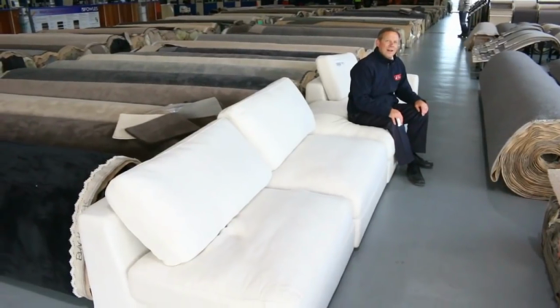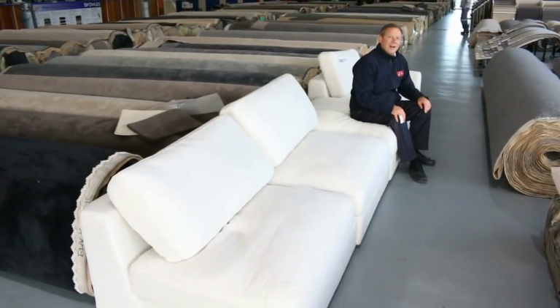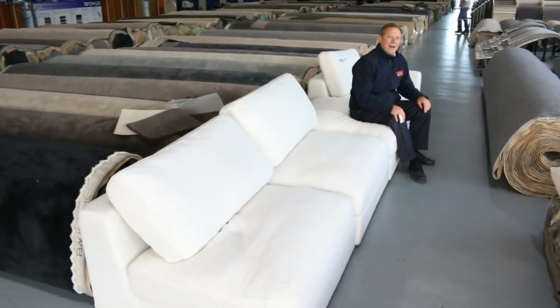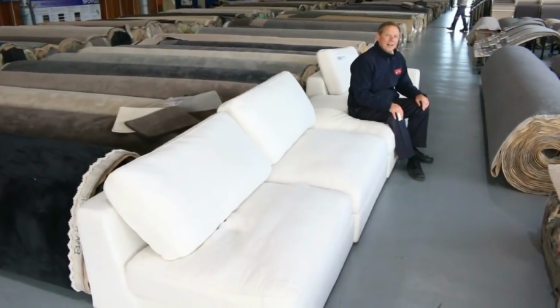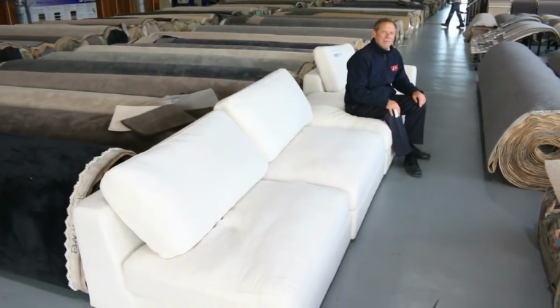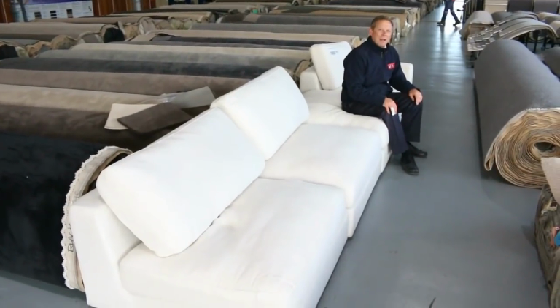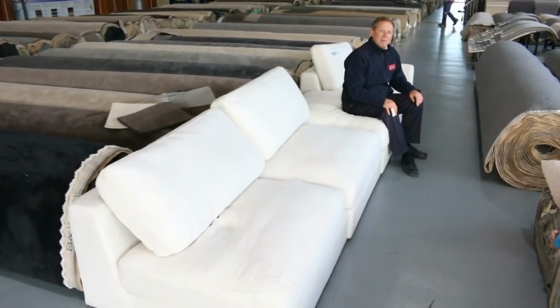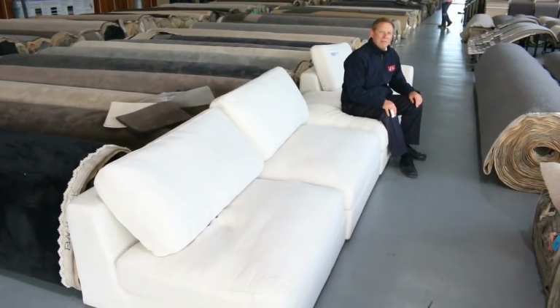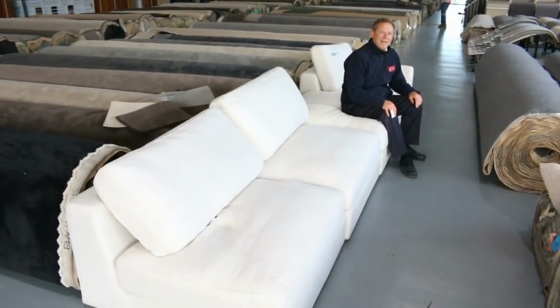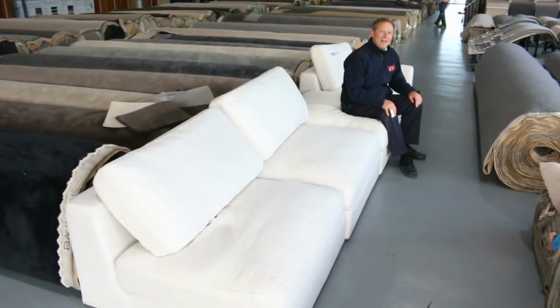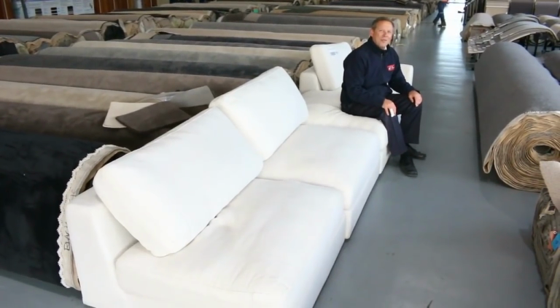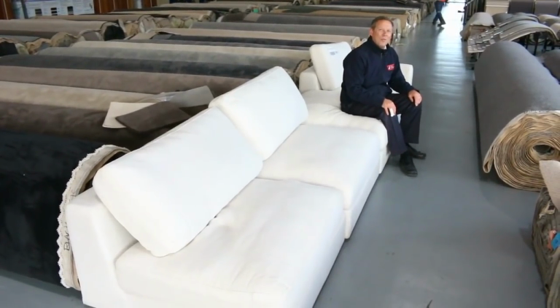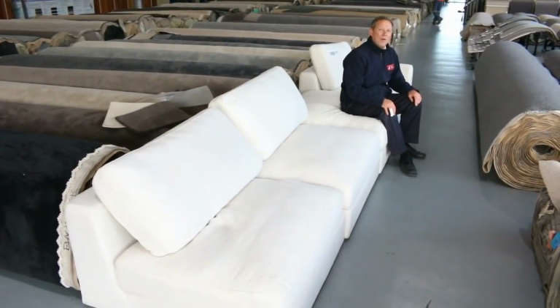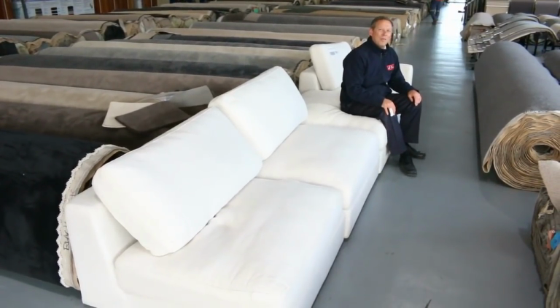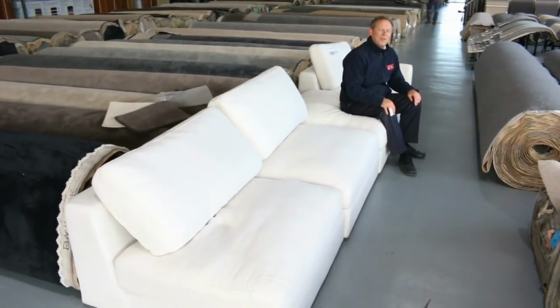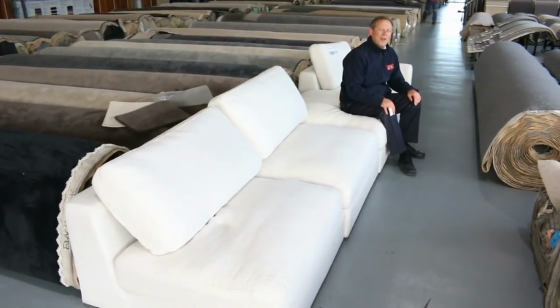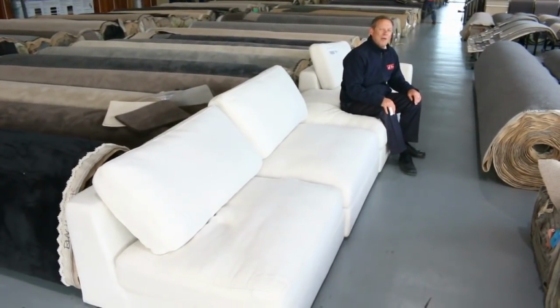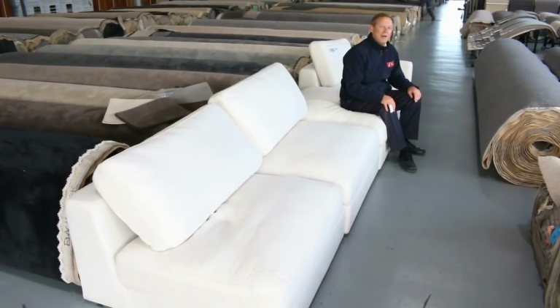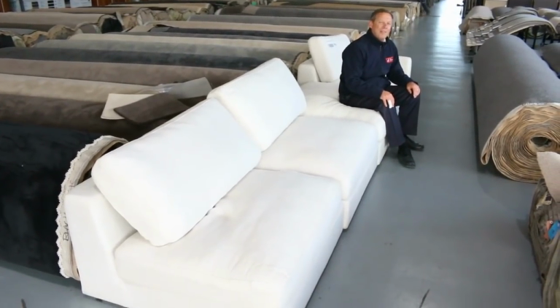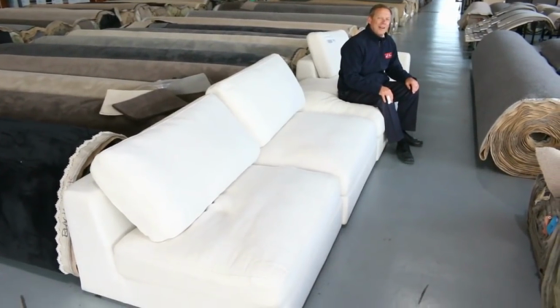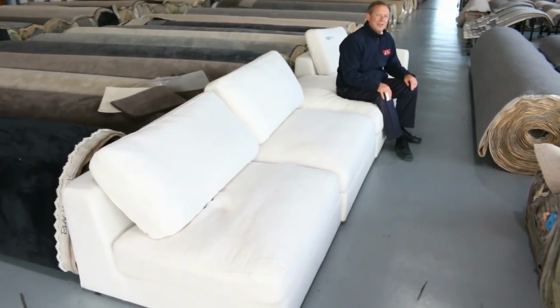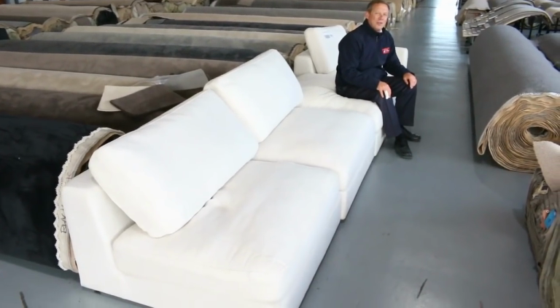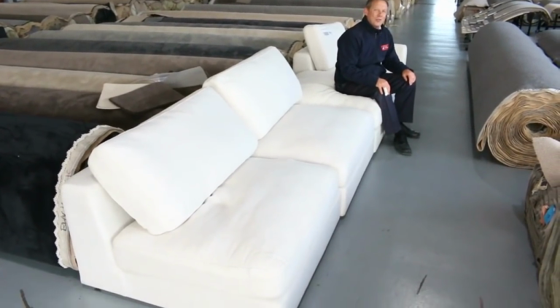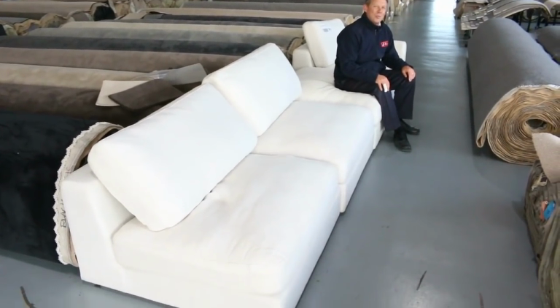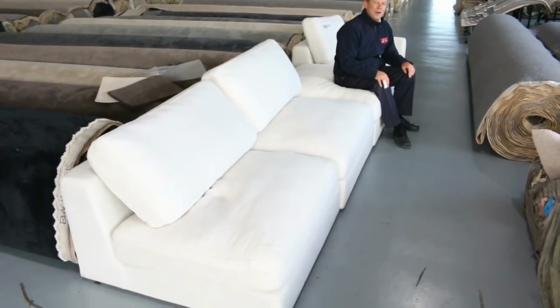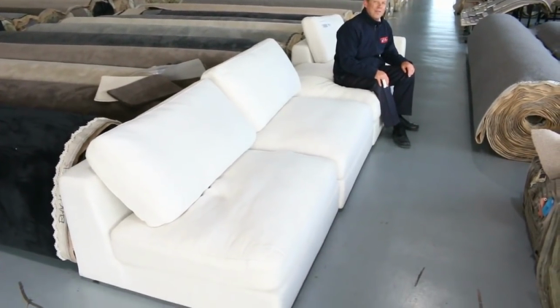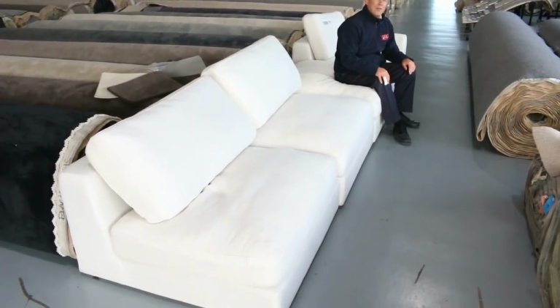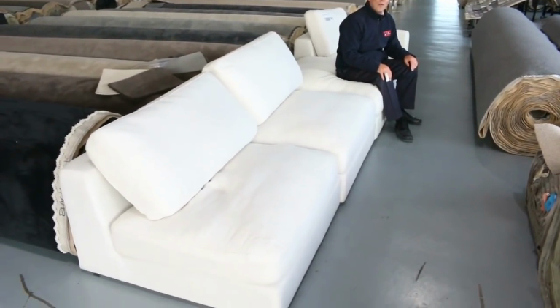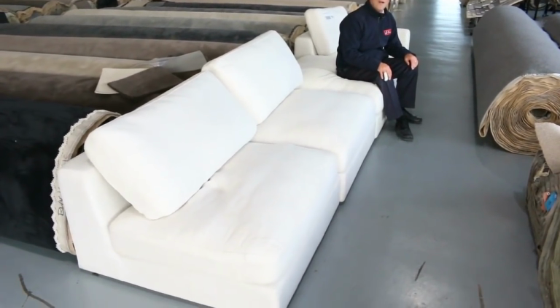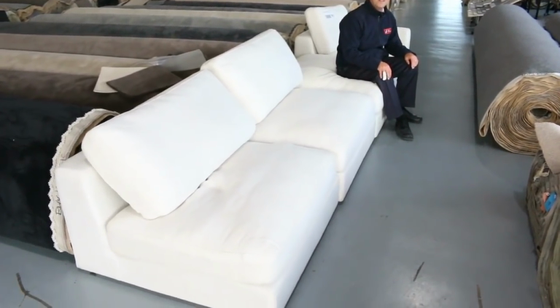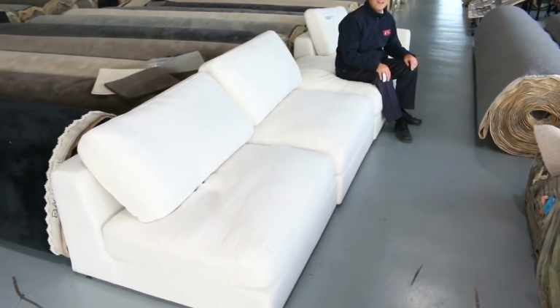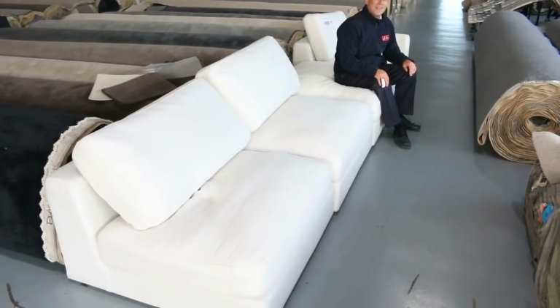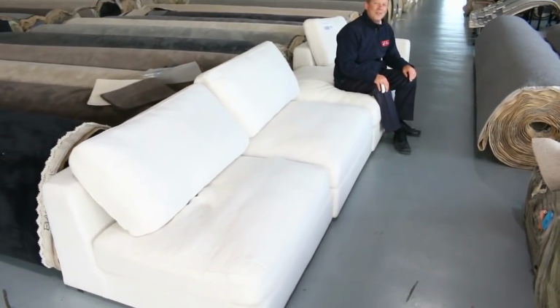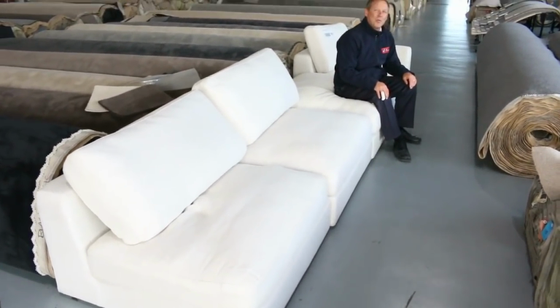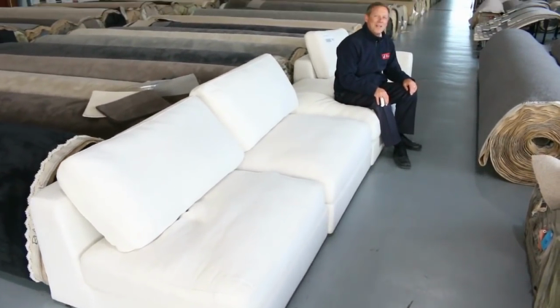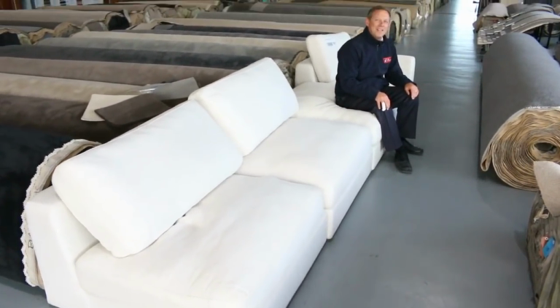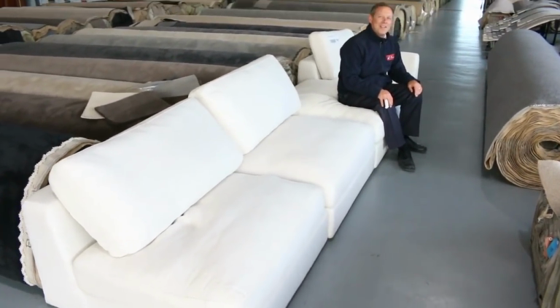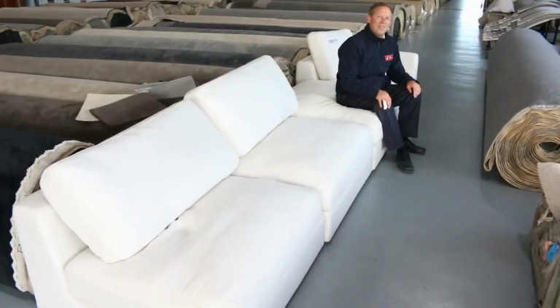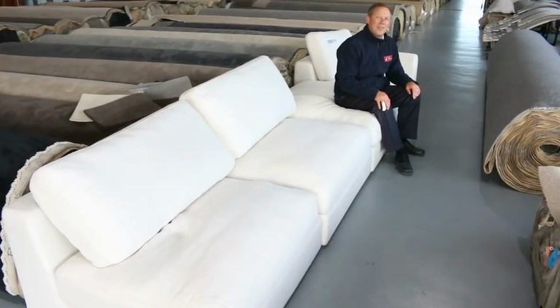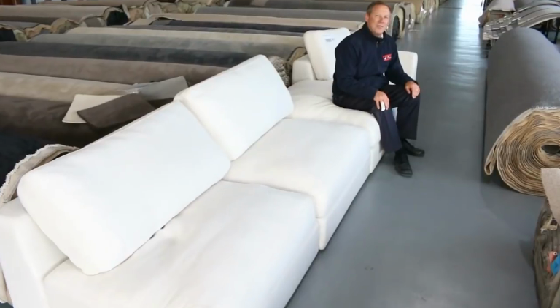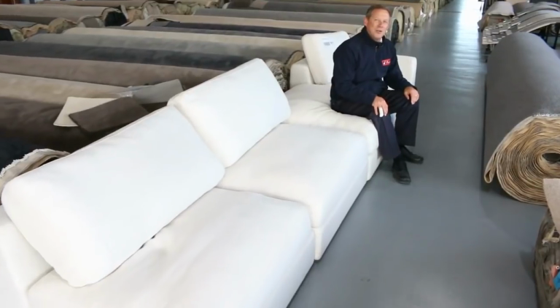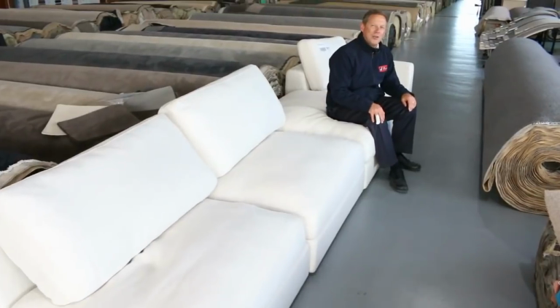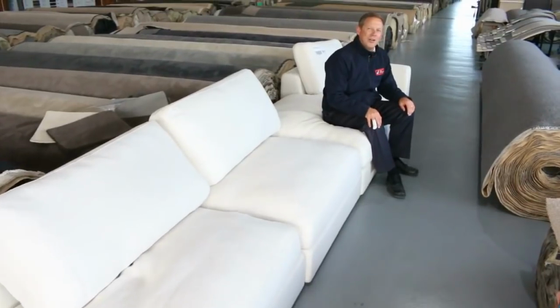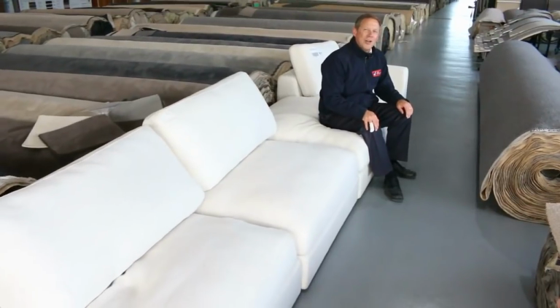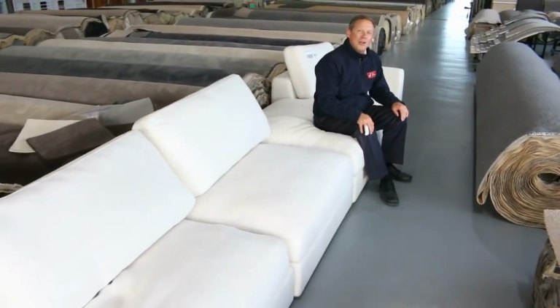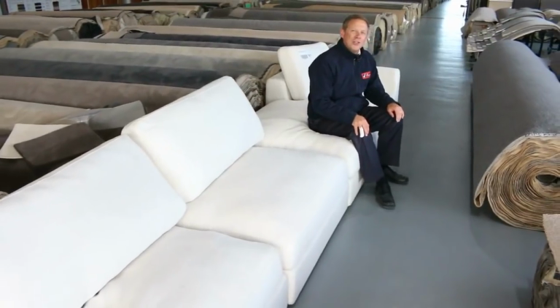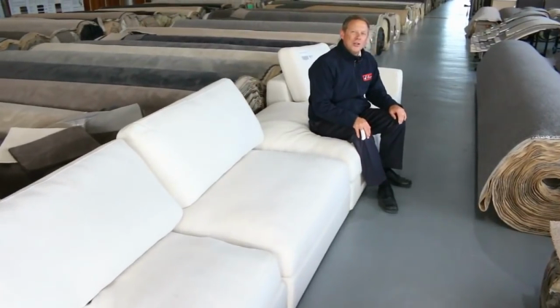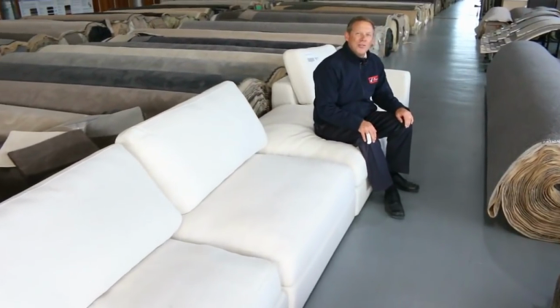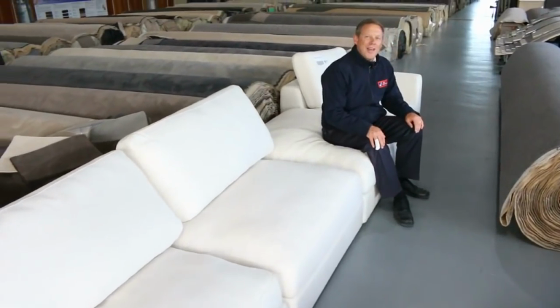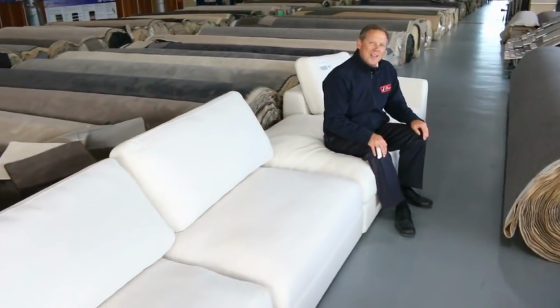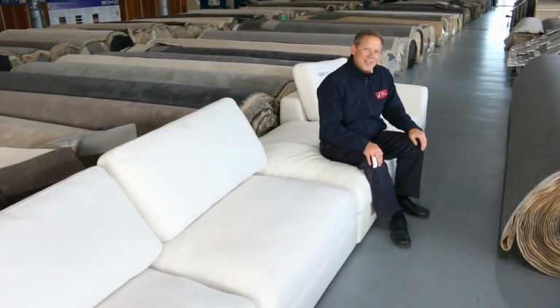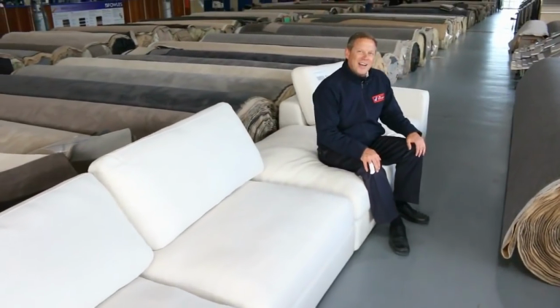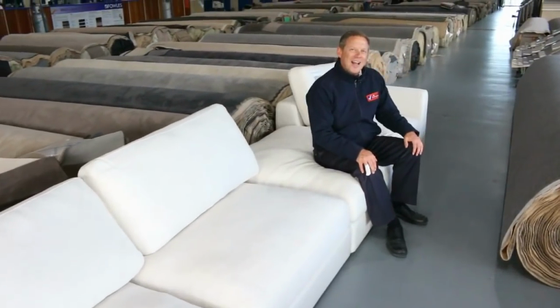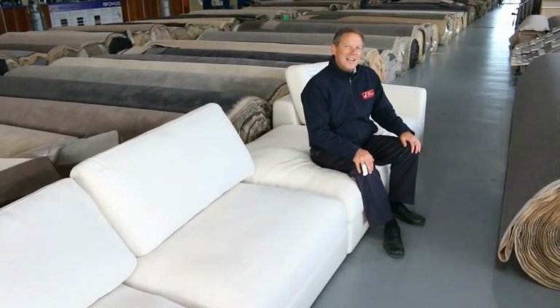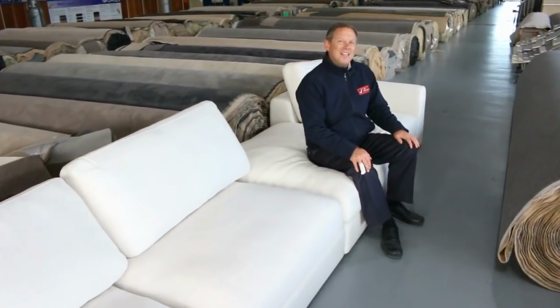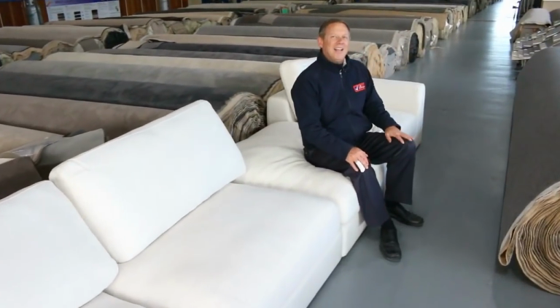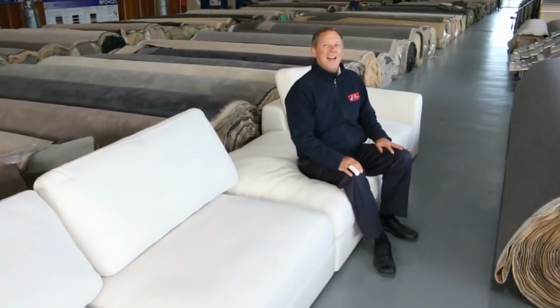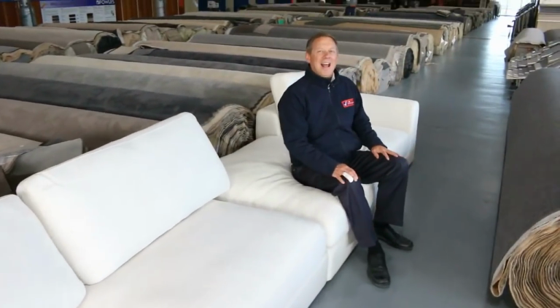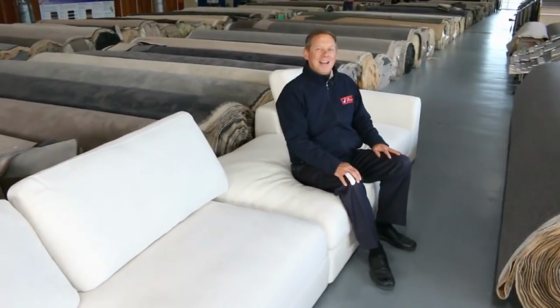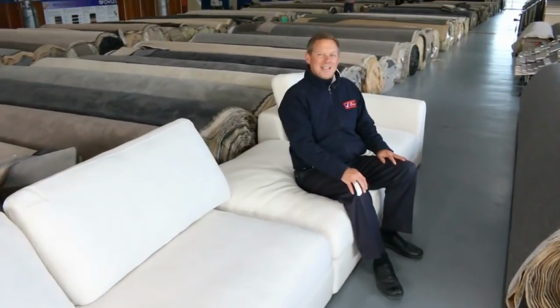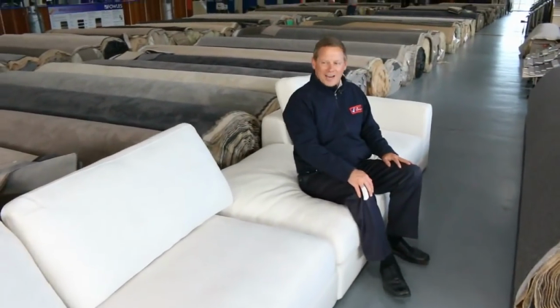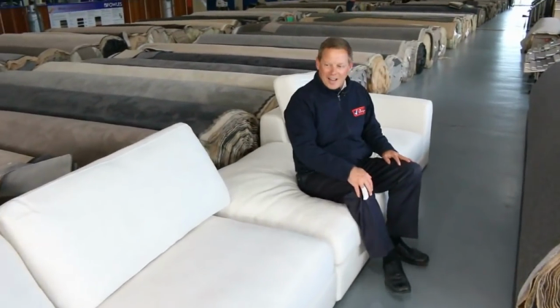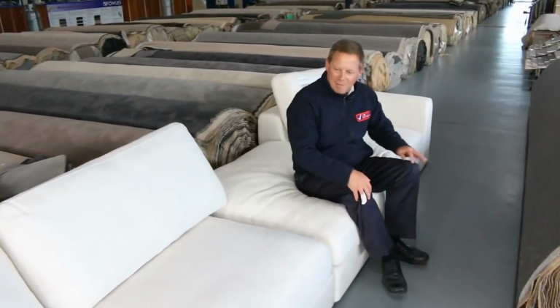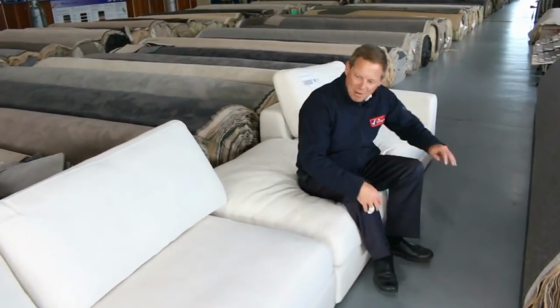Hi, I'm Liam from Fowles and welcome to the Home Renovators Auction Preview for Wednesday the 27th of June 2018 at 10am.